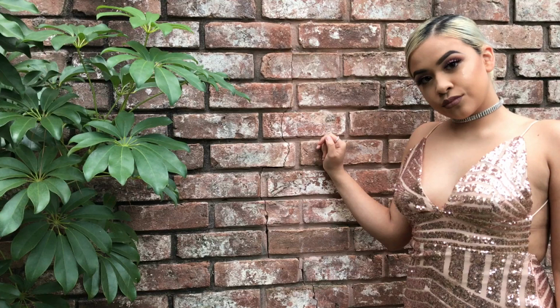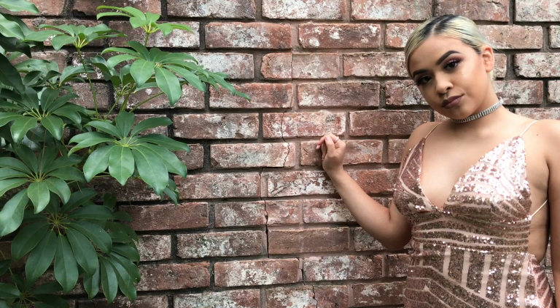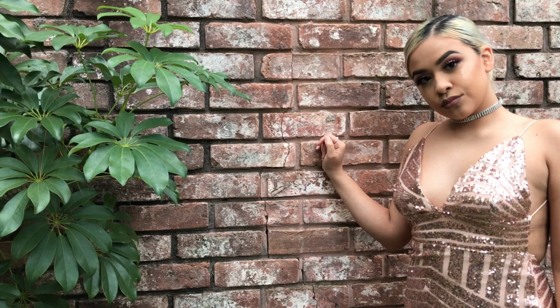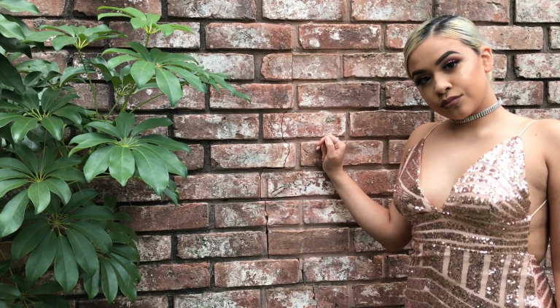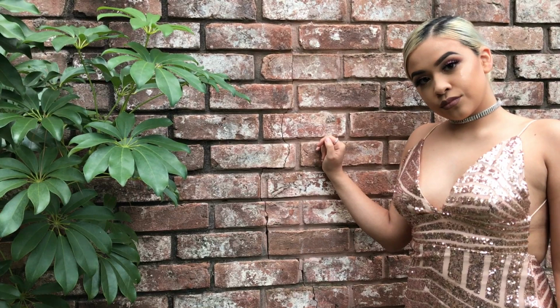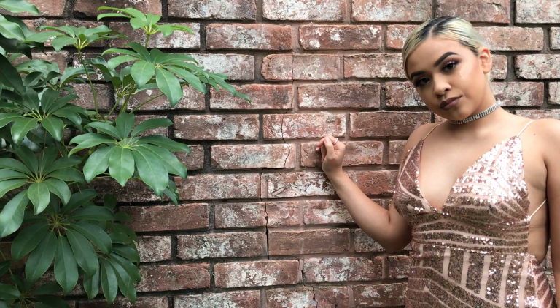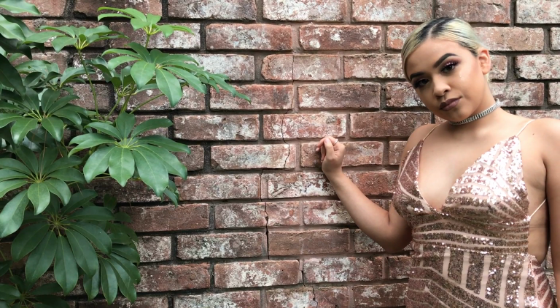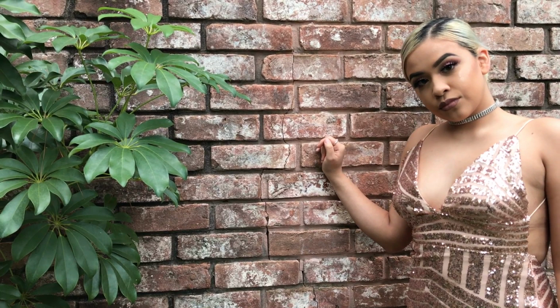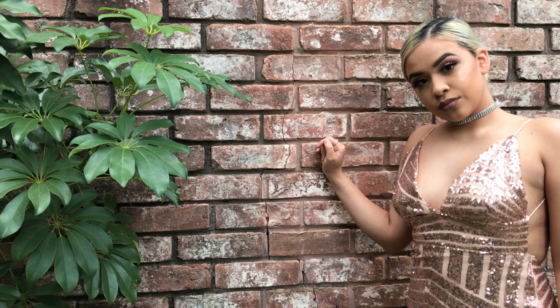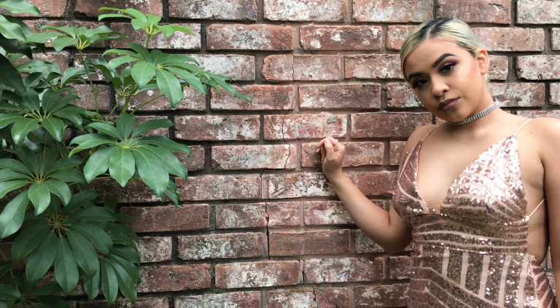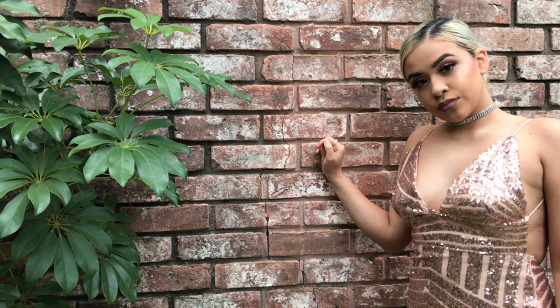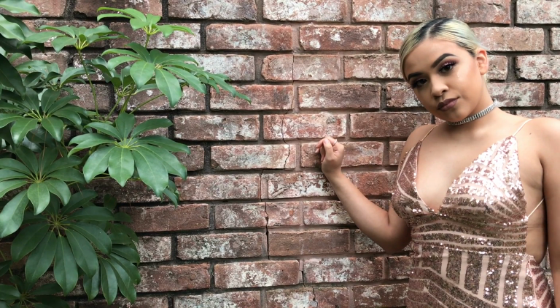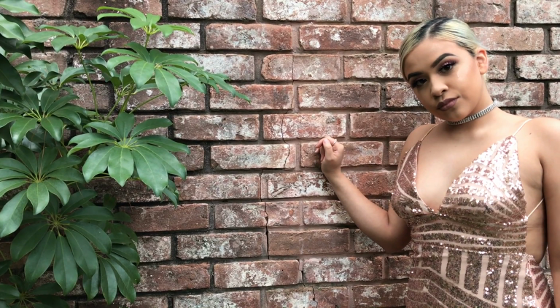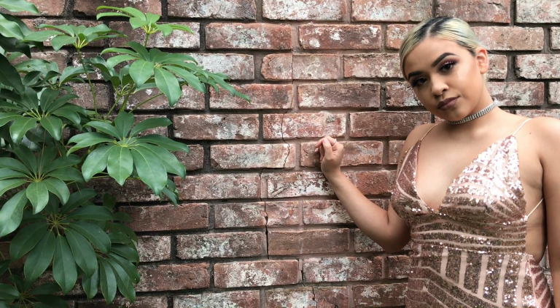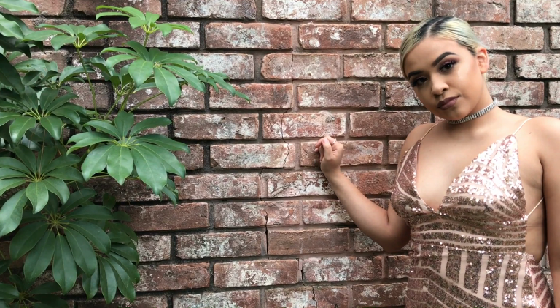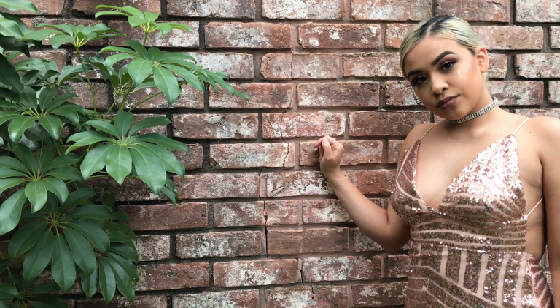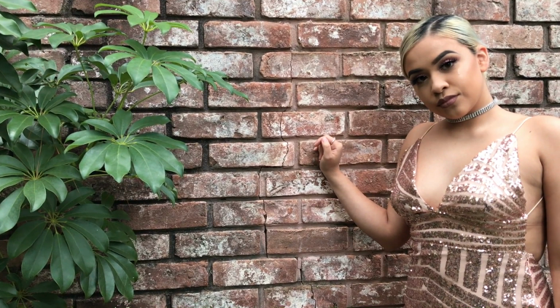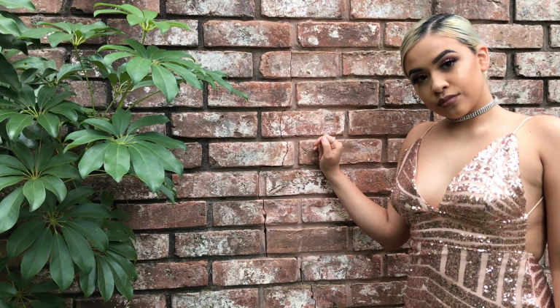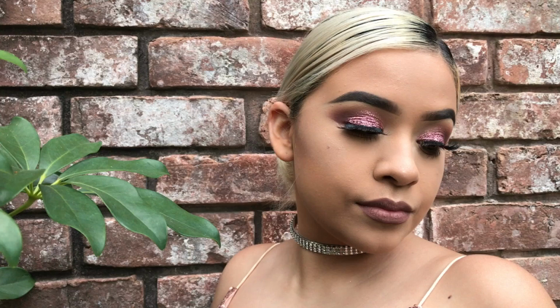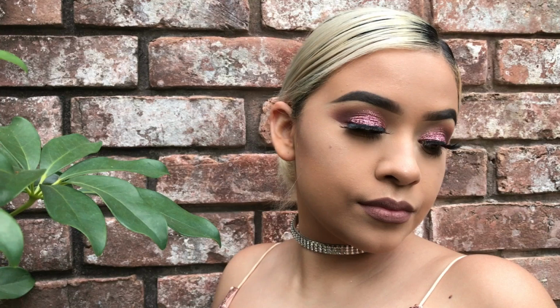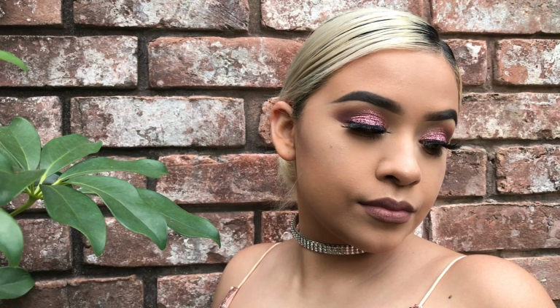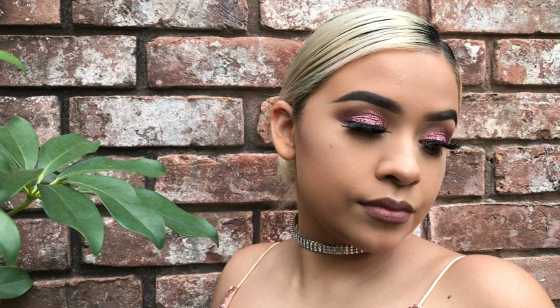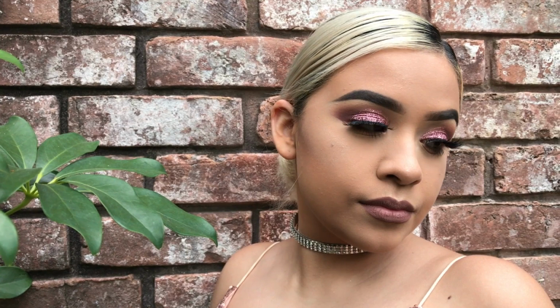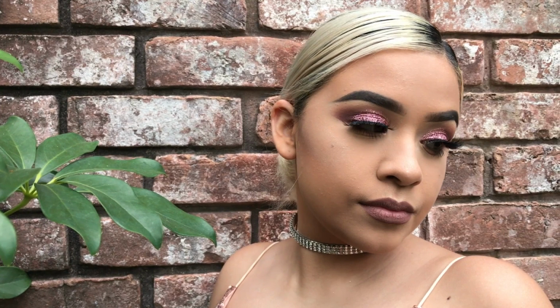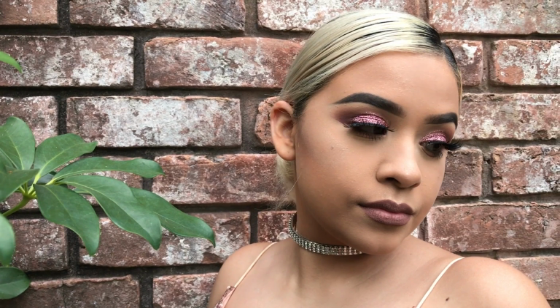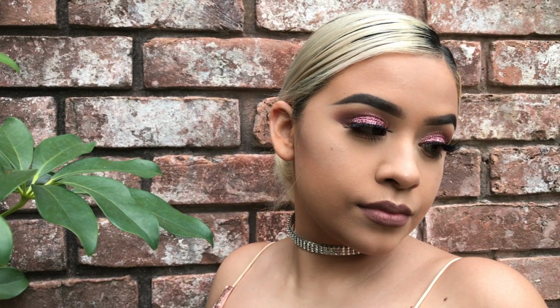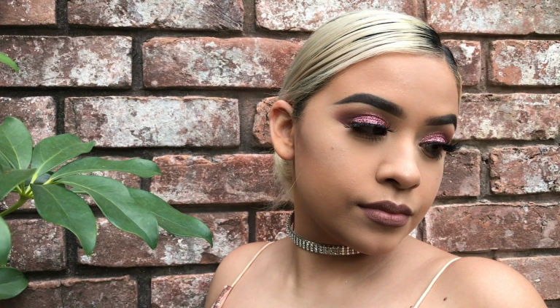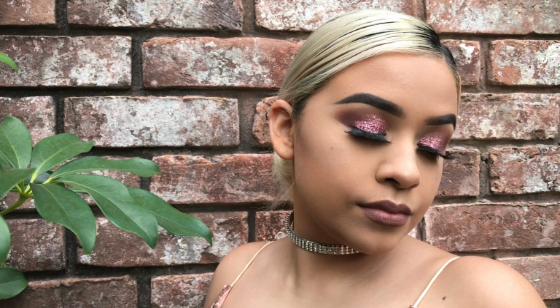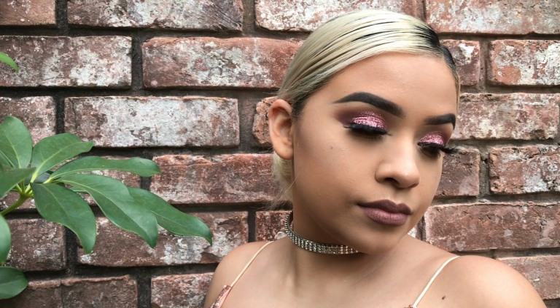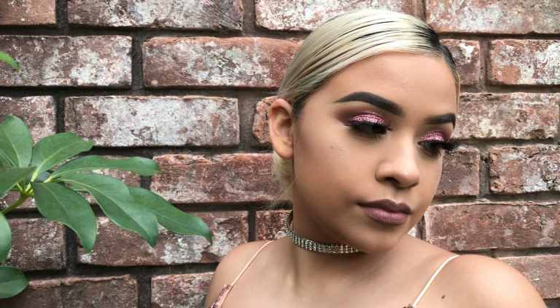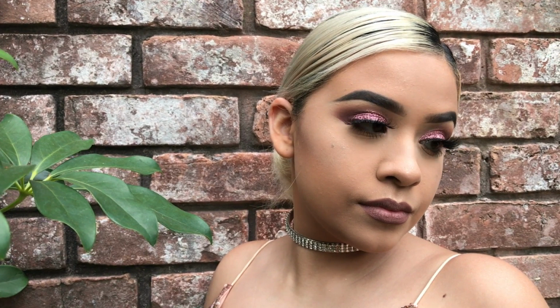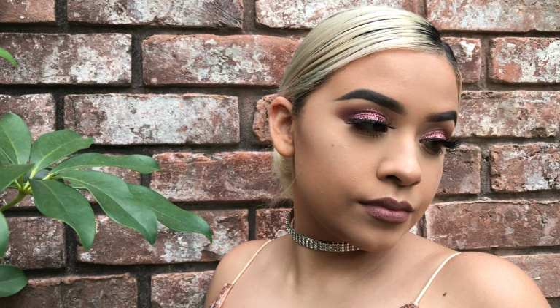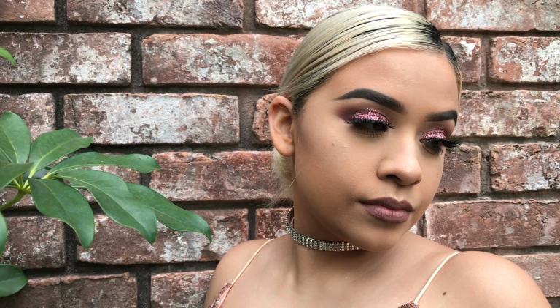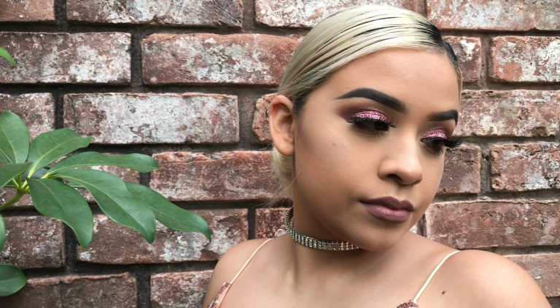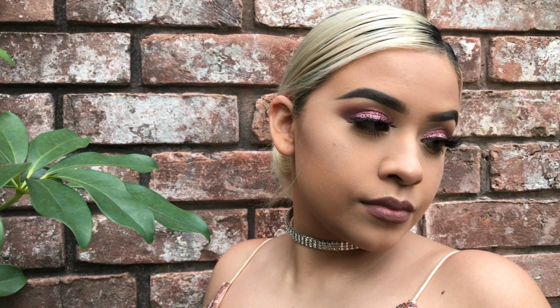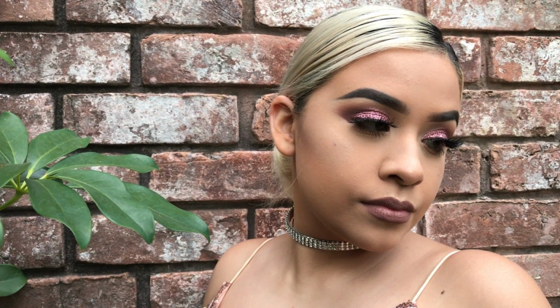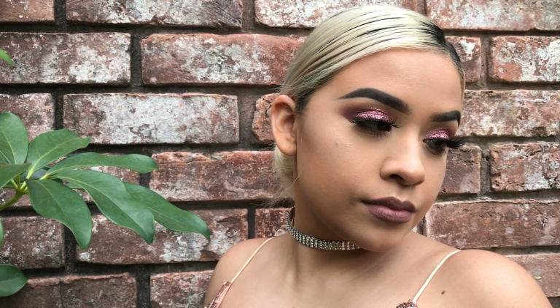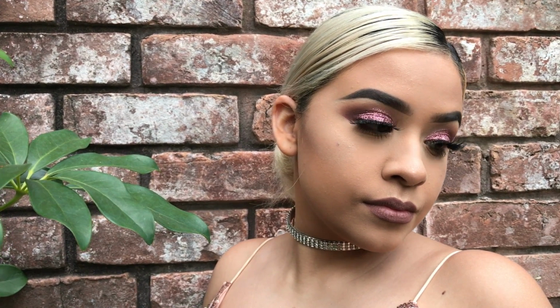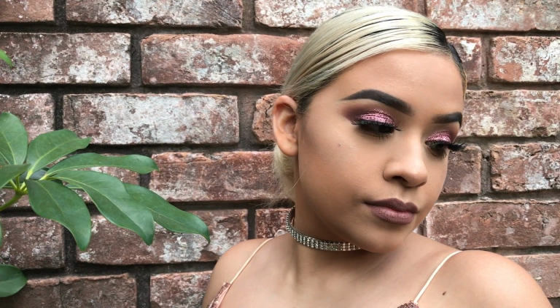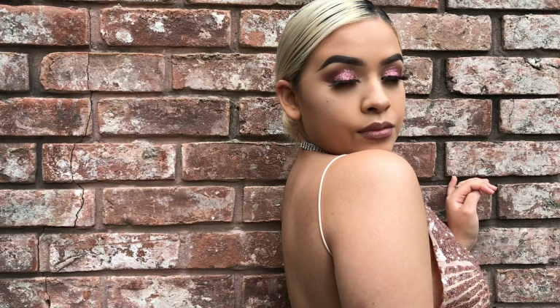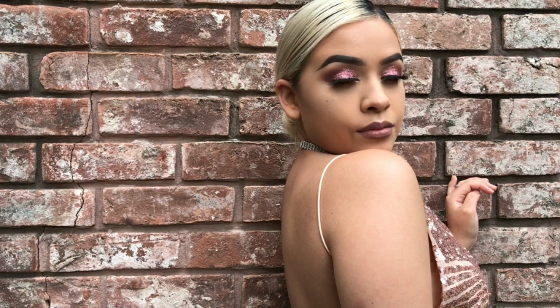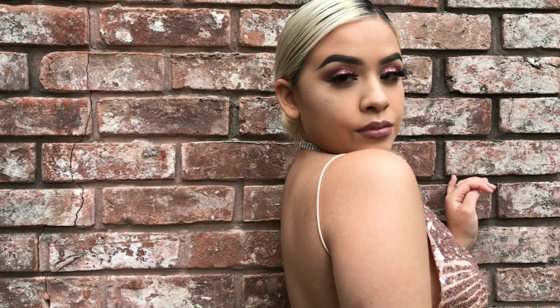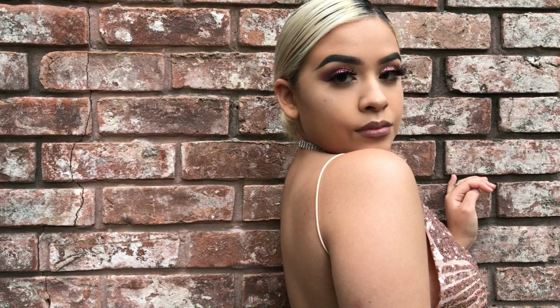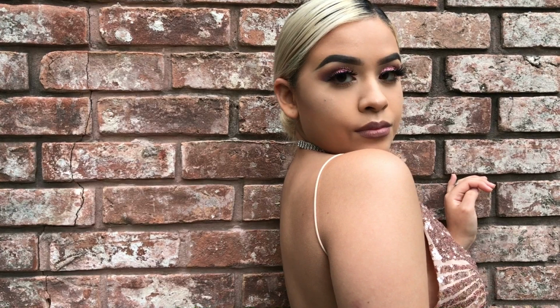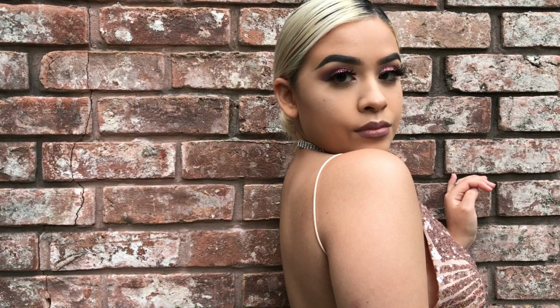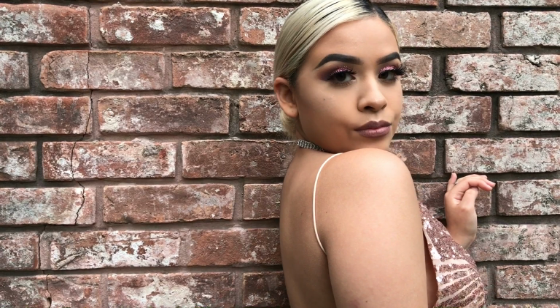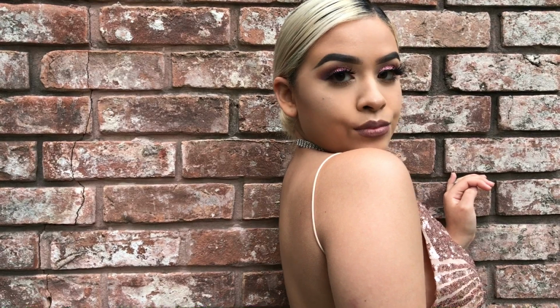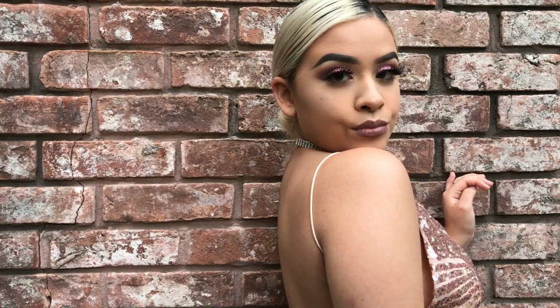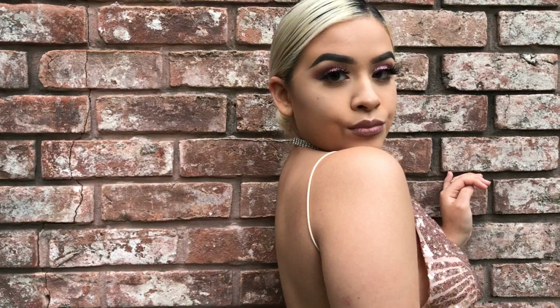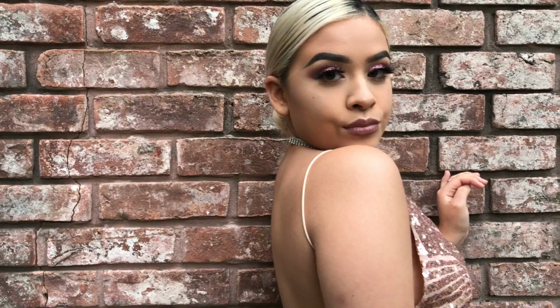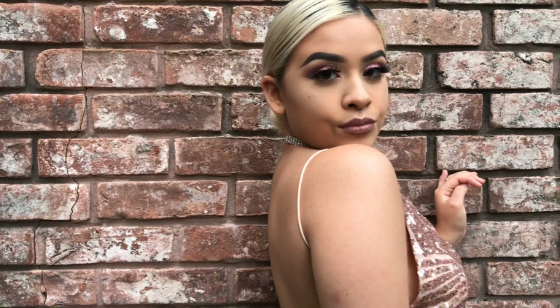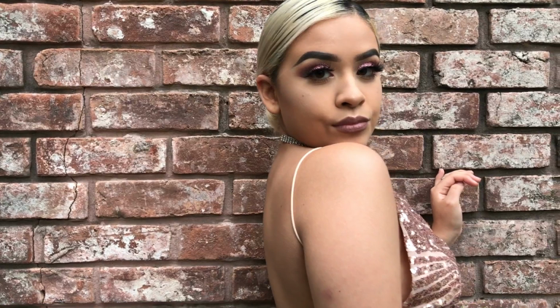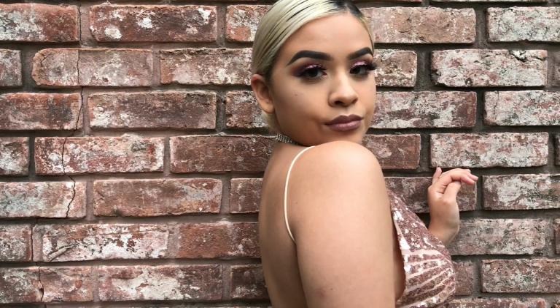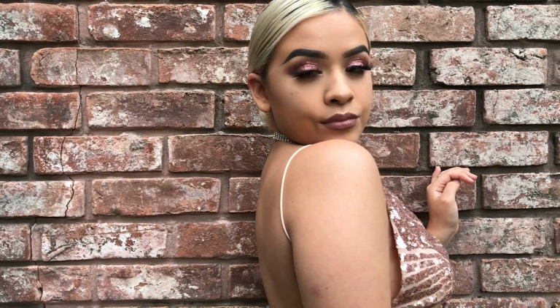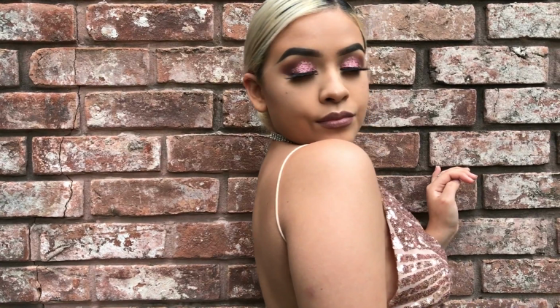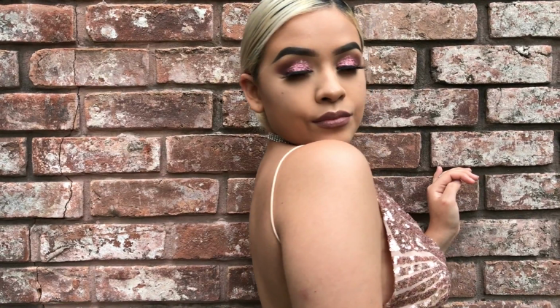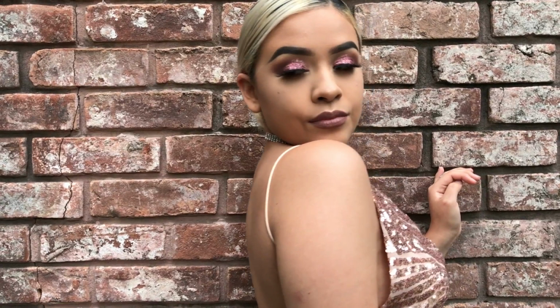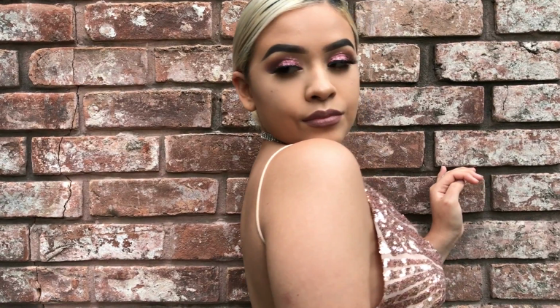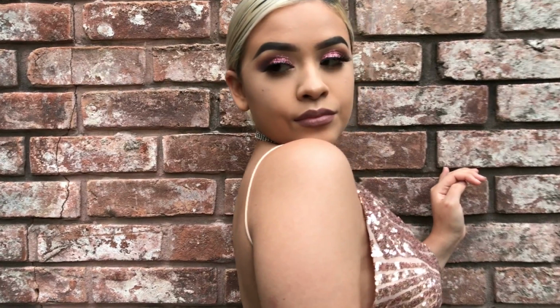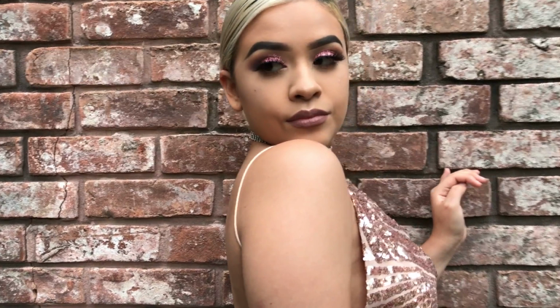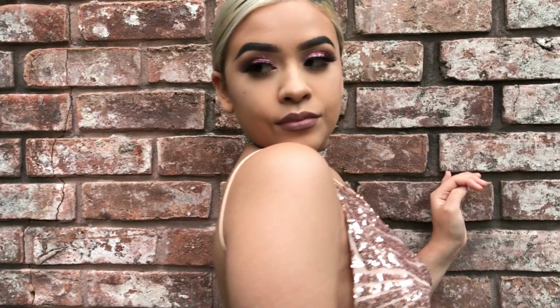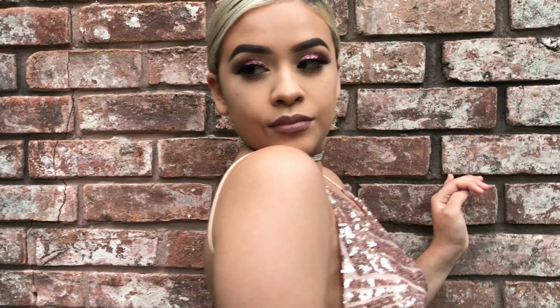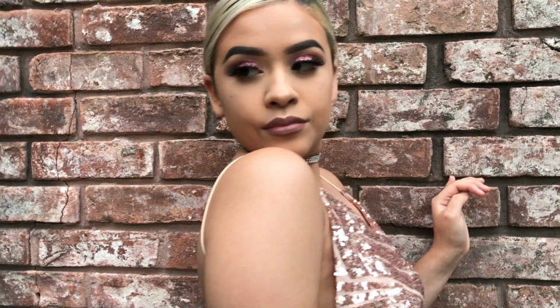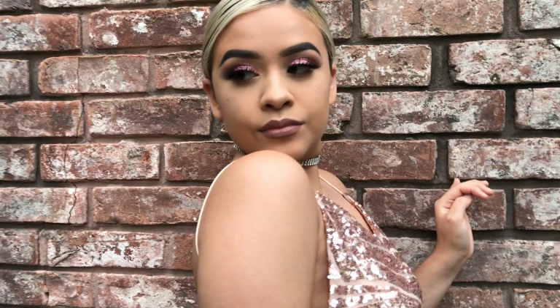Hey guys, I'm back with another video. This is my homecoming video, so I hope you guys enjoy and please keep on watching.